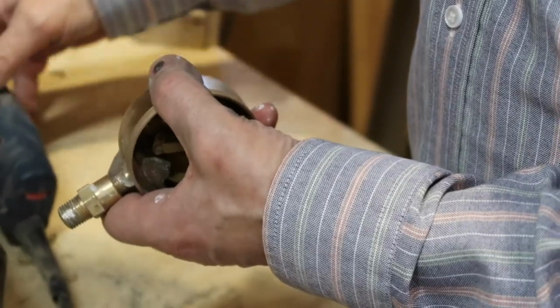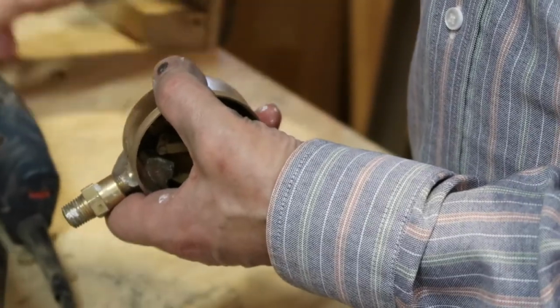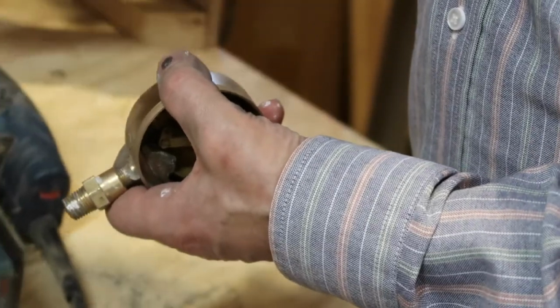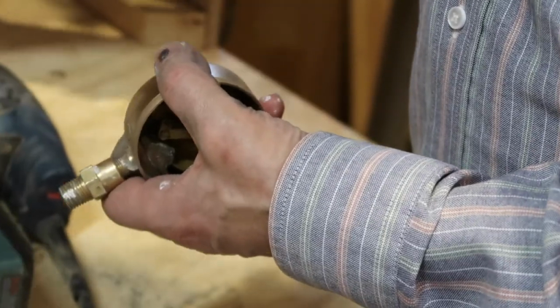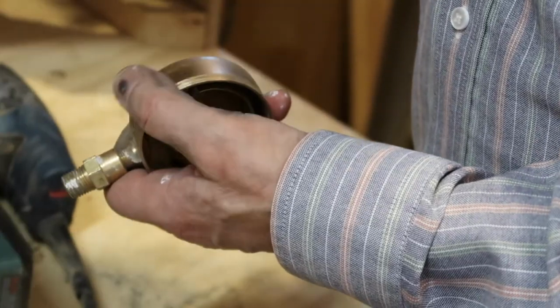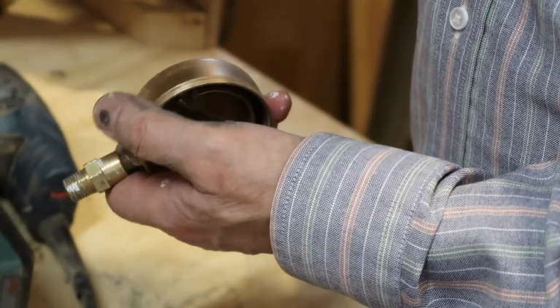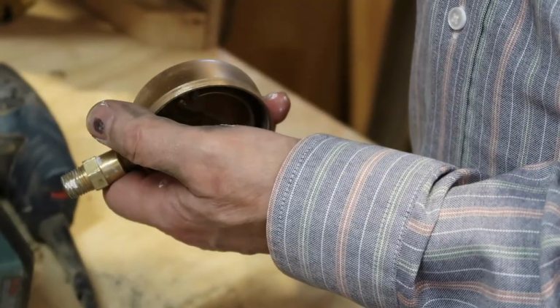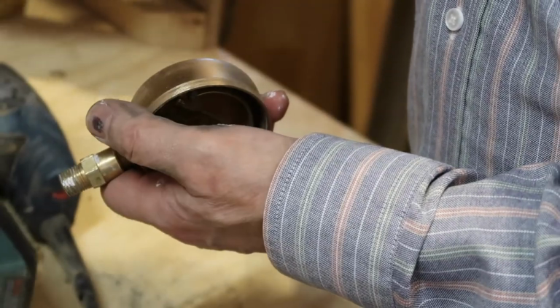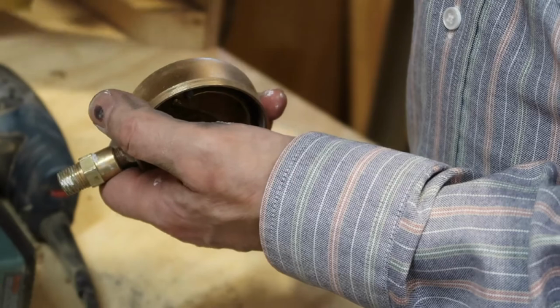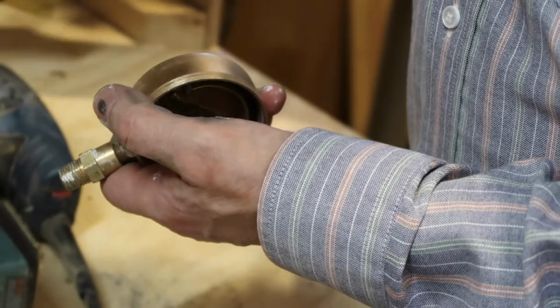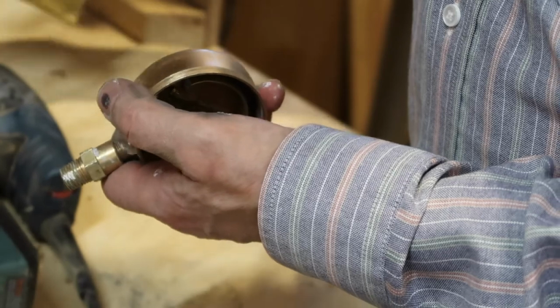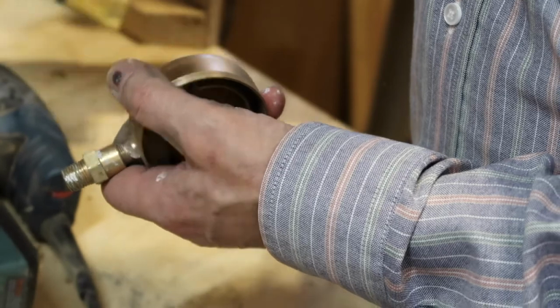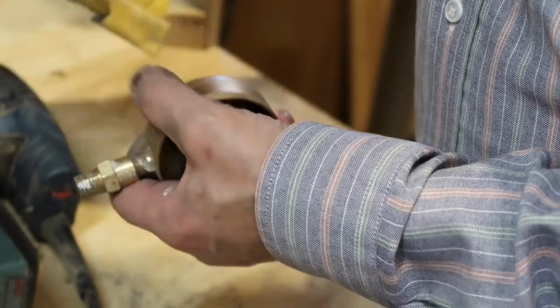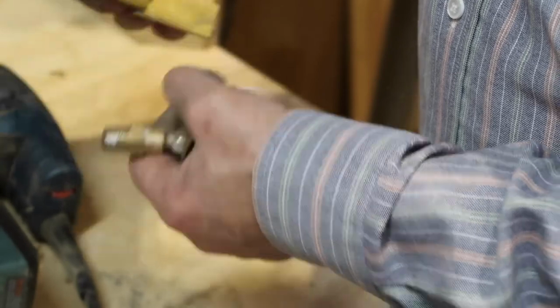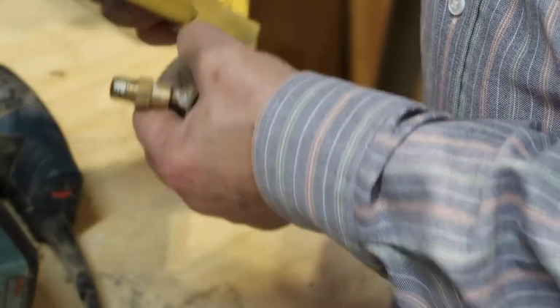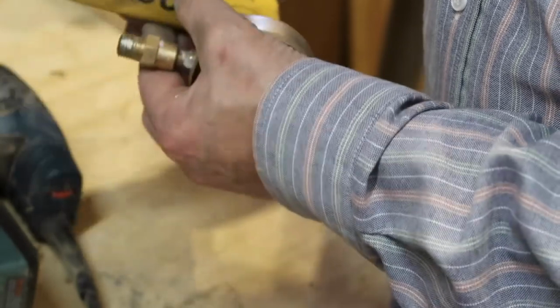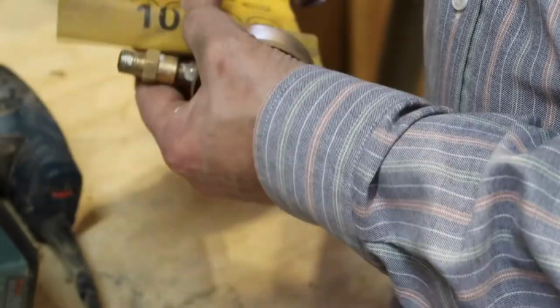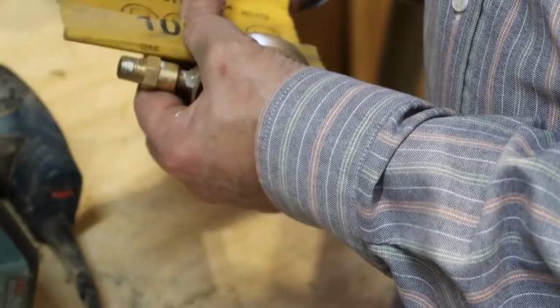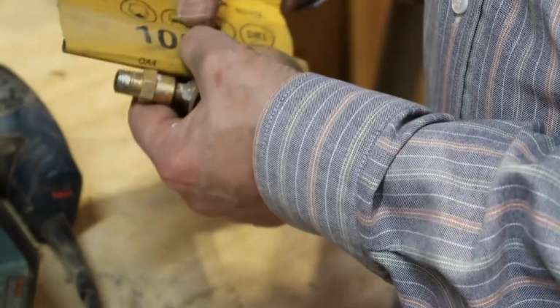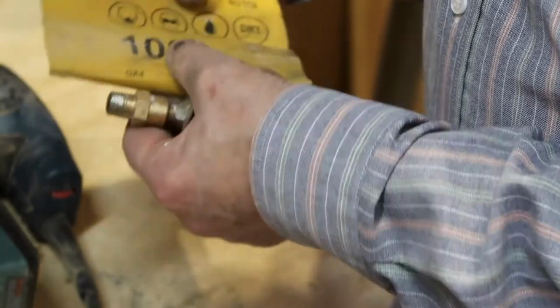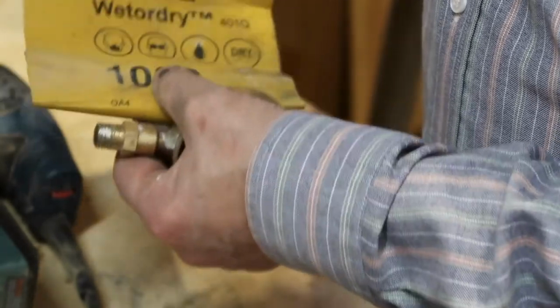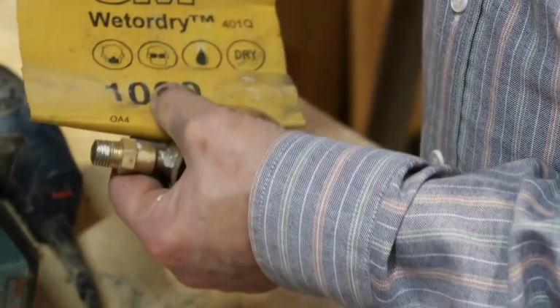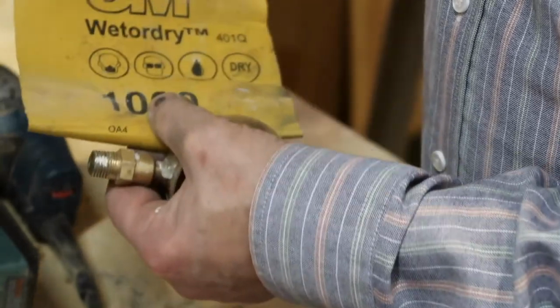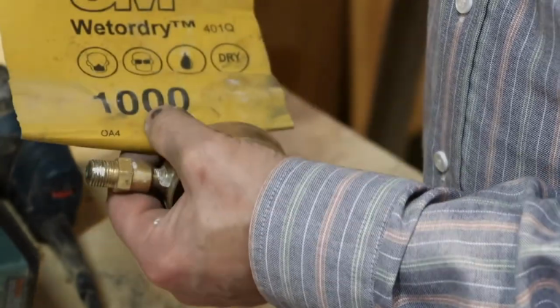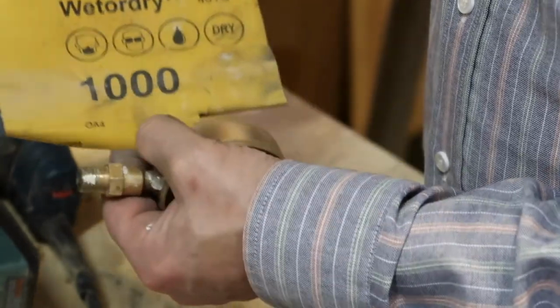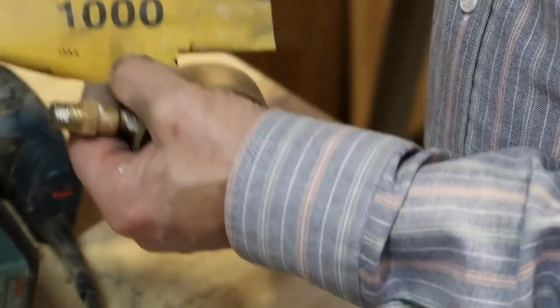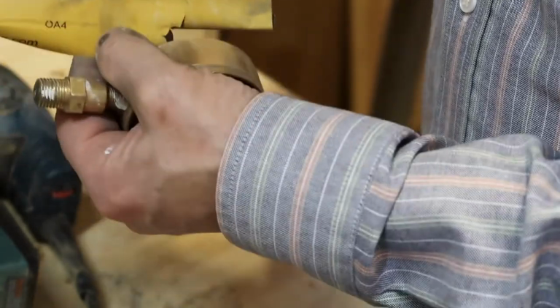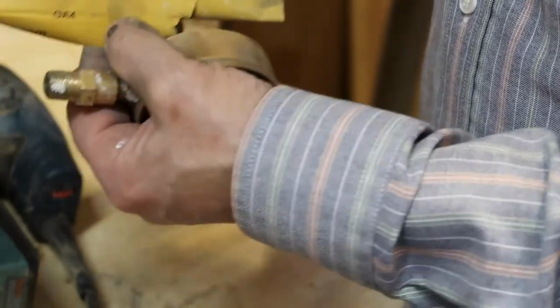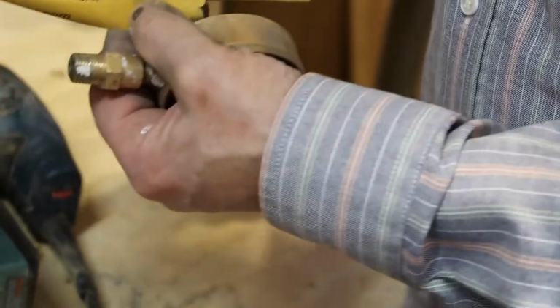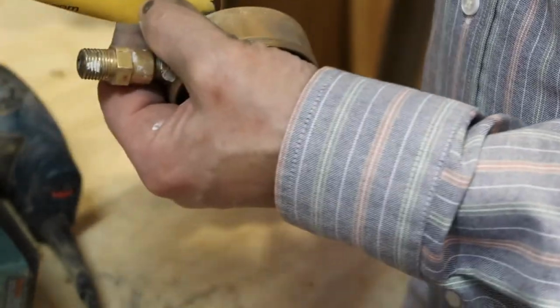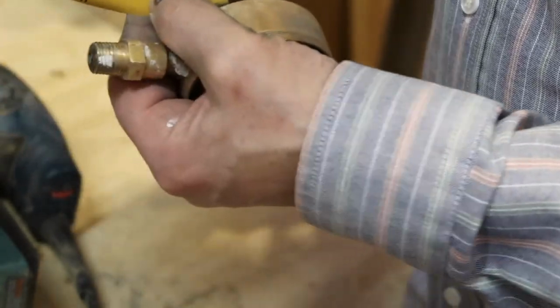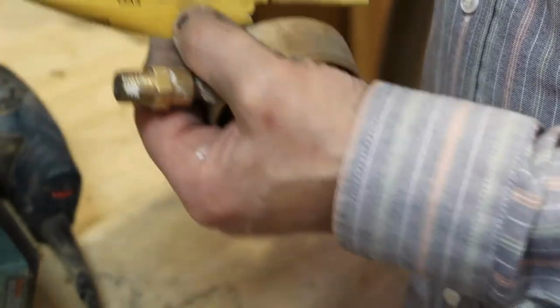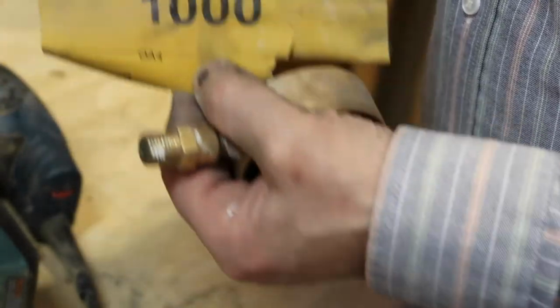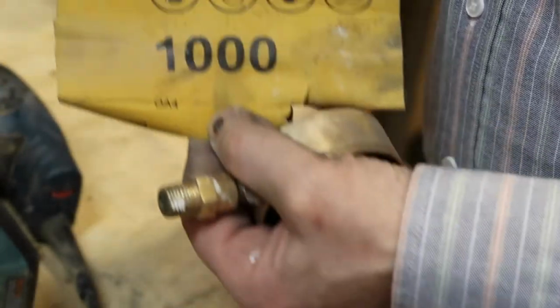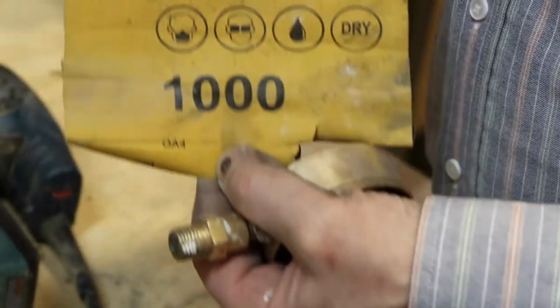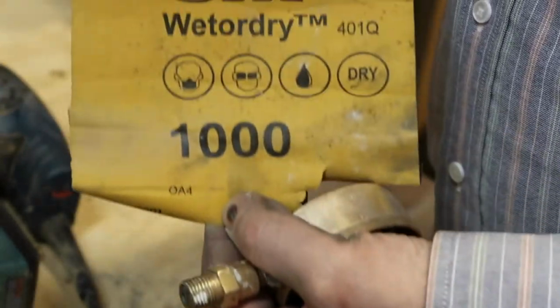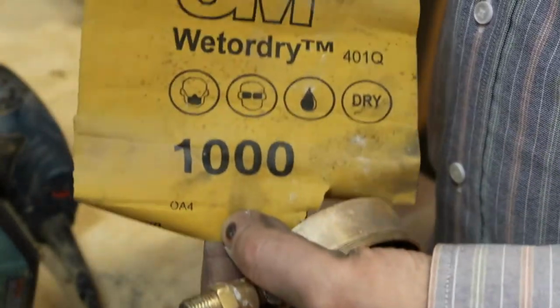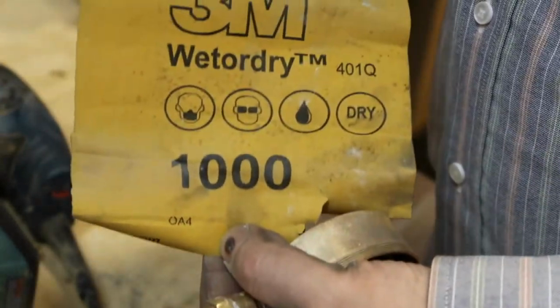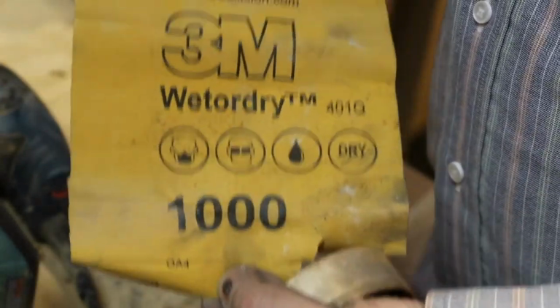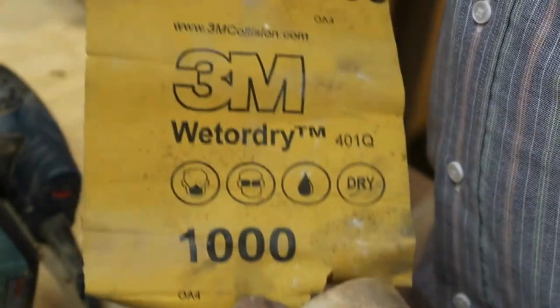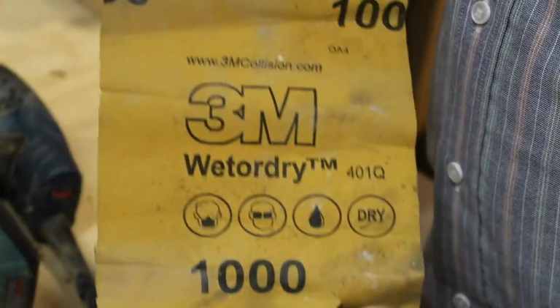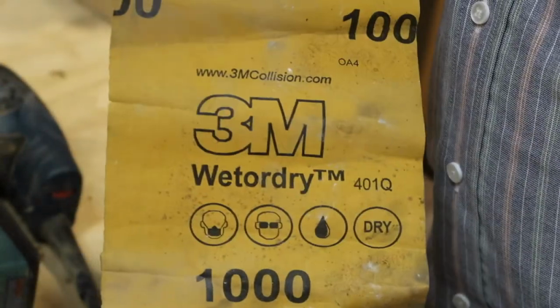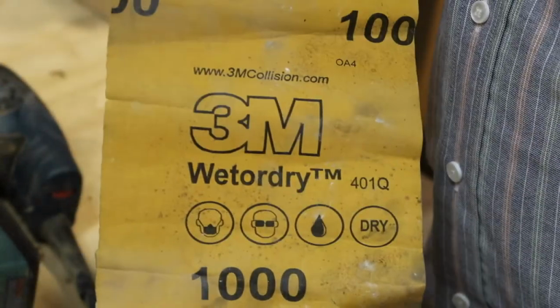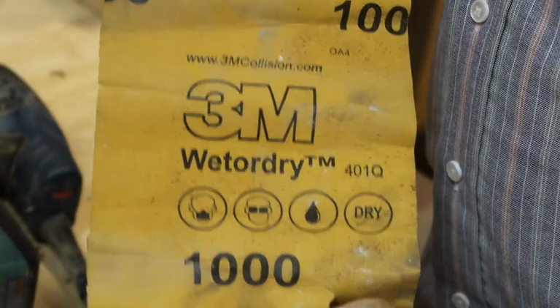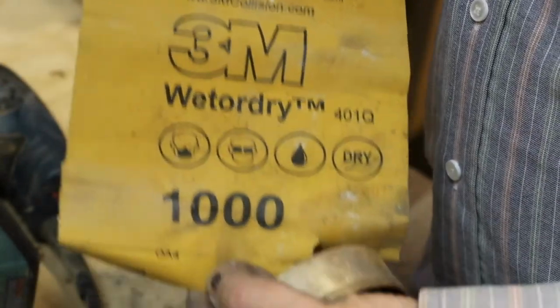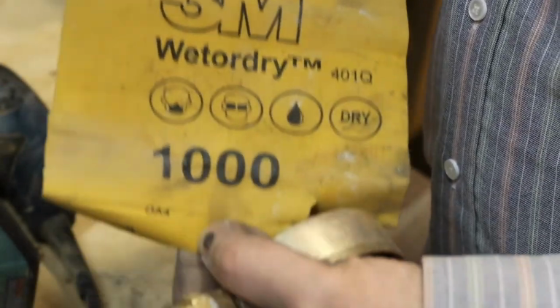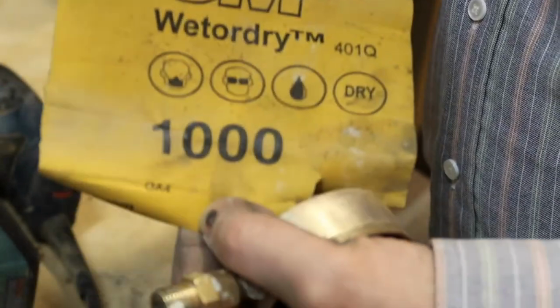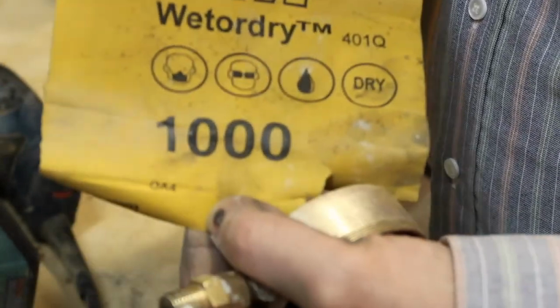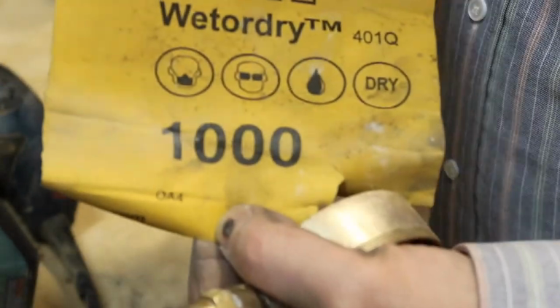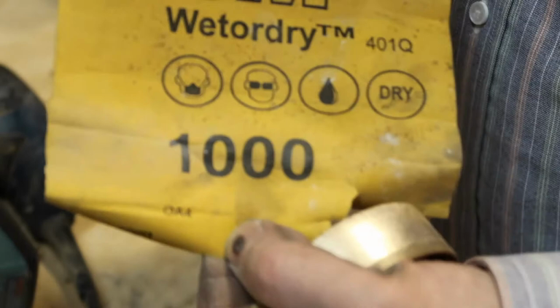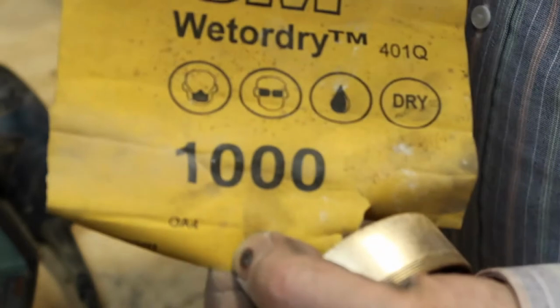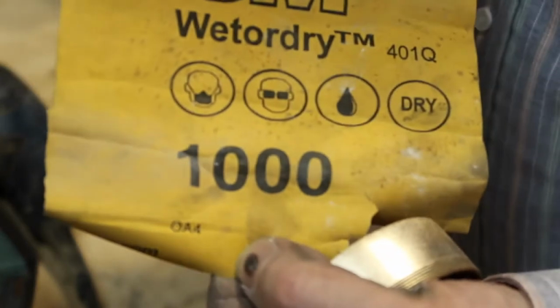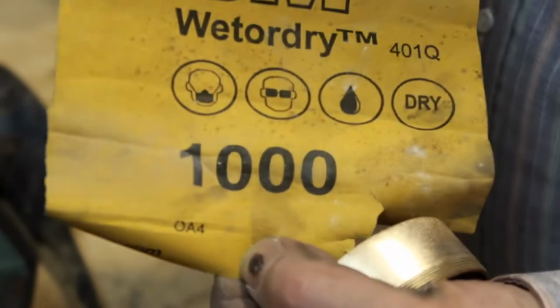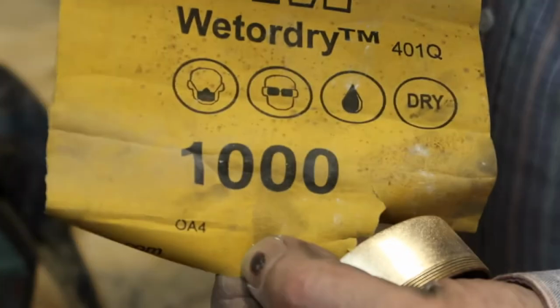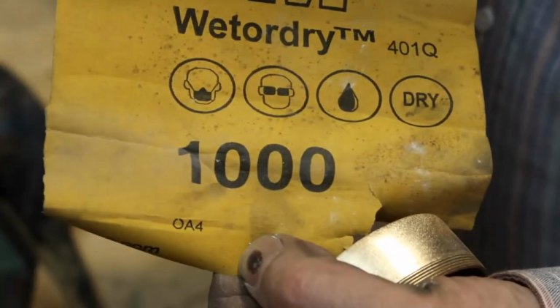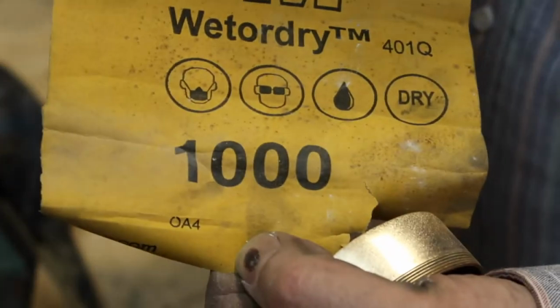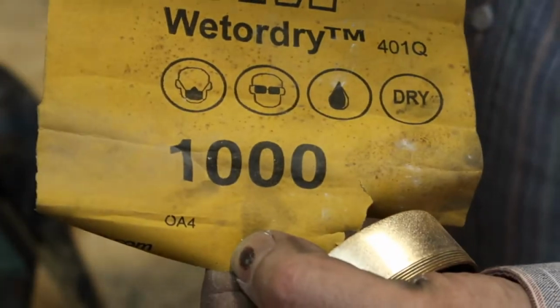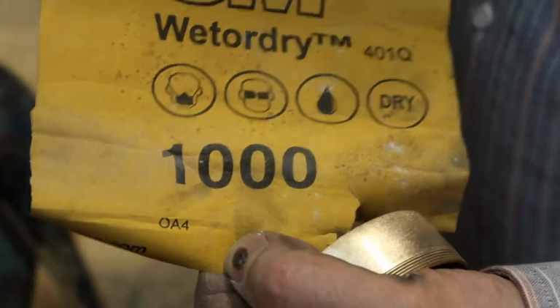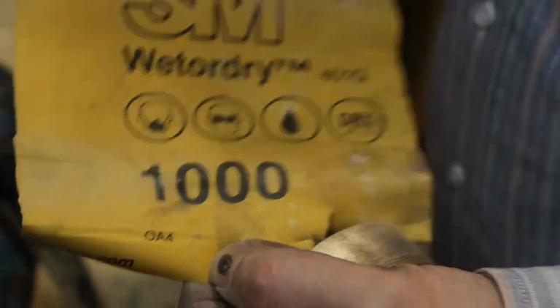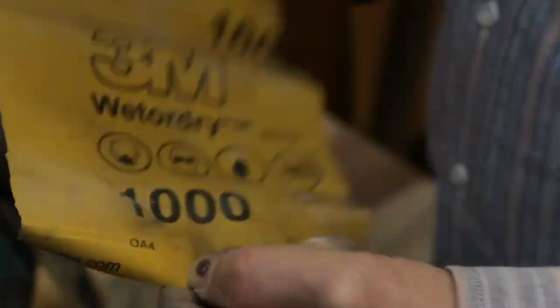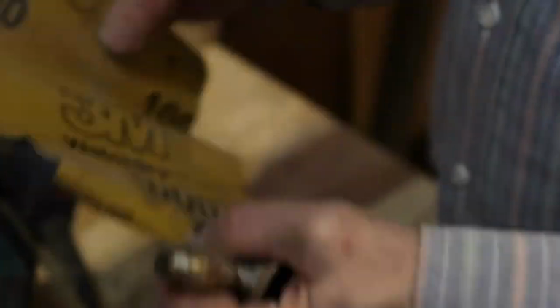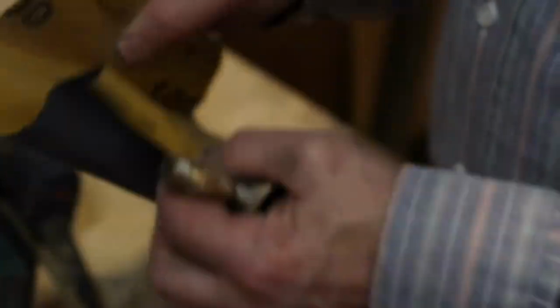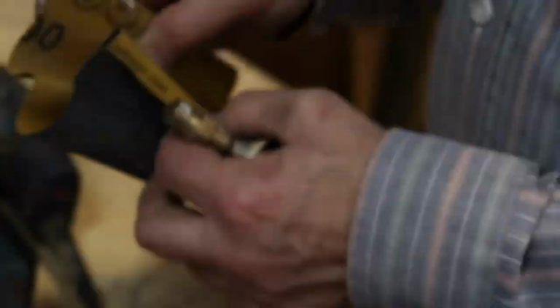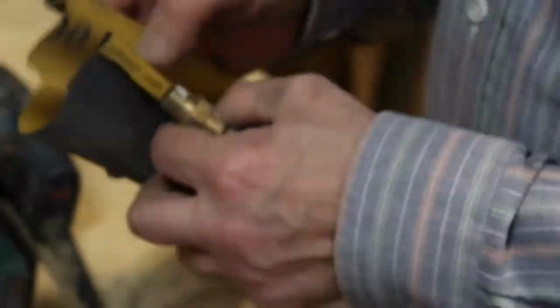After sanding out deep scratches and gouges, I use a very fine 1000-grit sandpaper by hand prior to polishing.